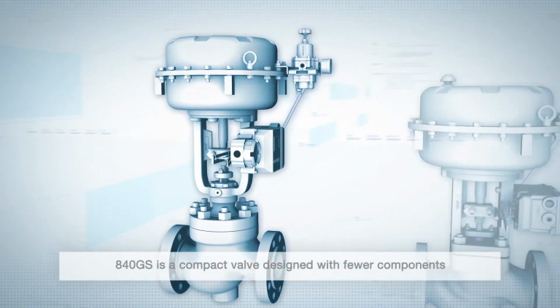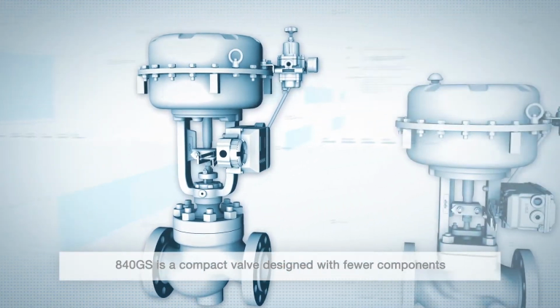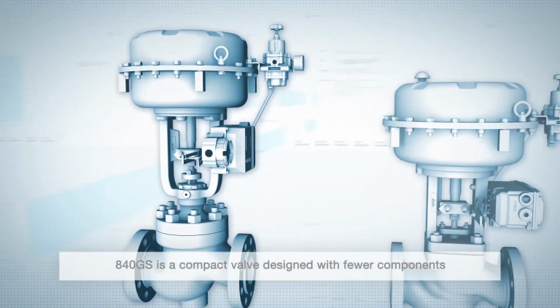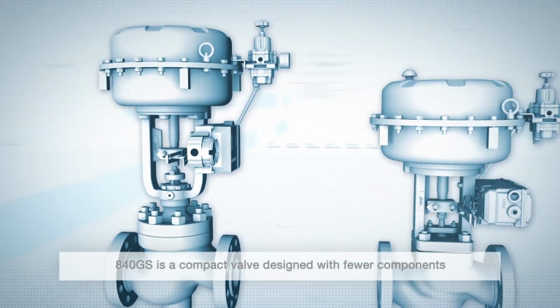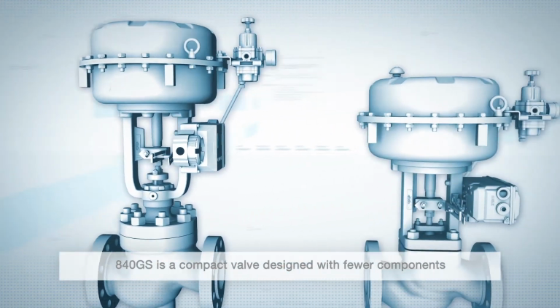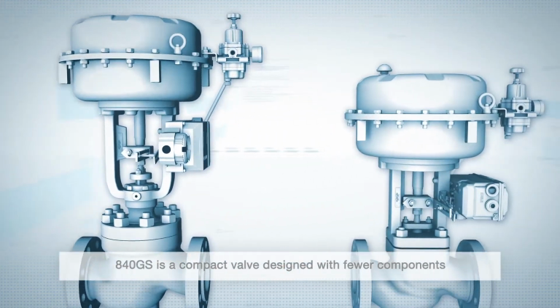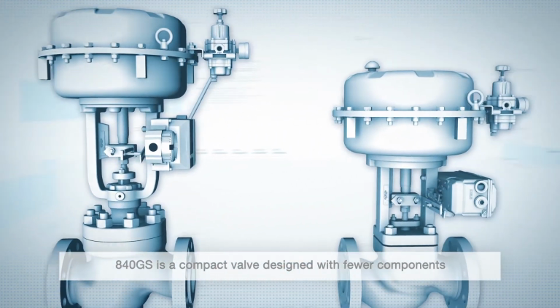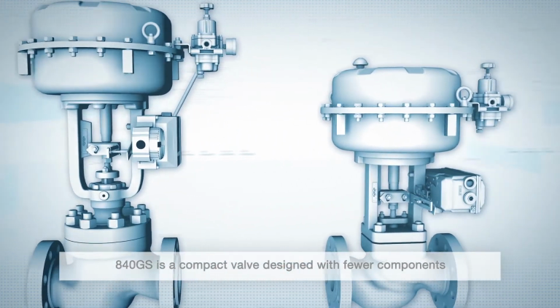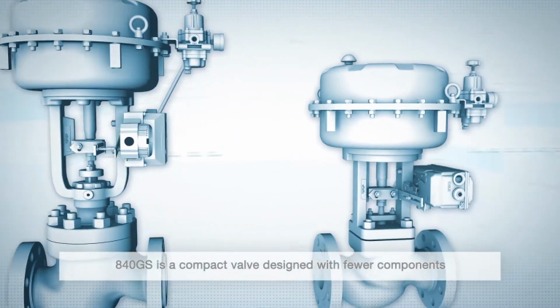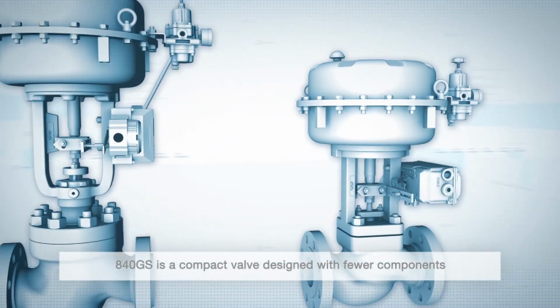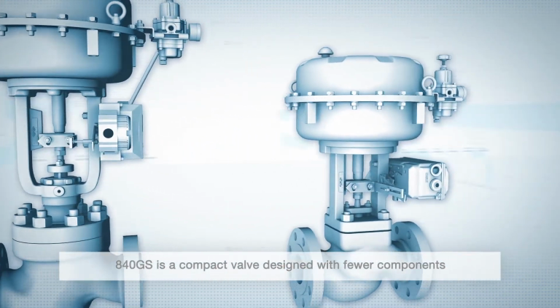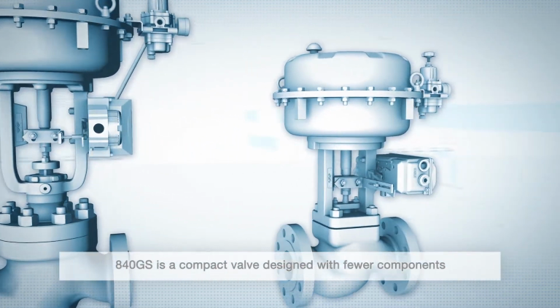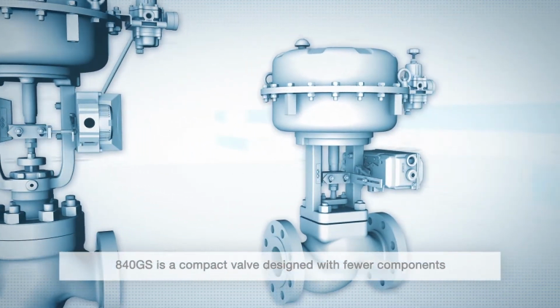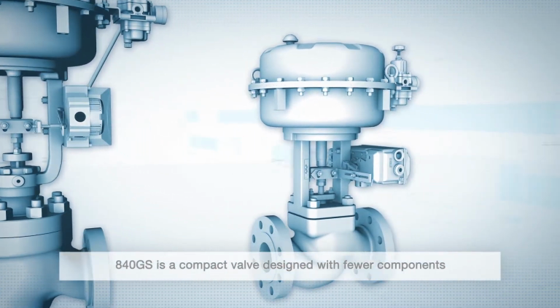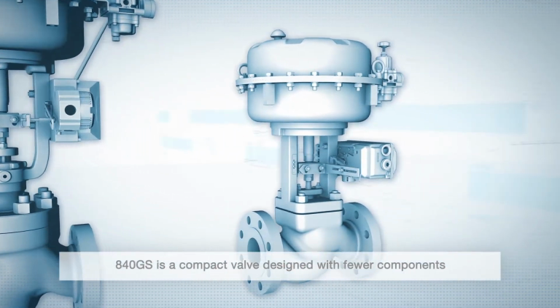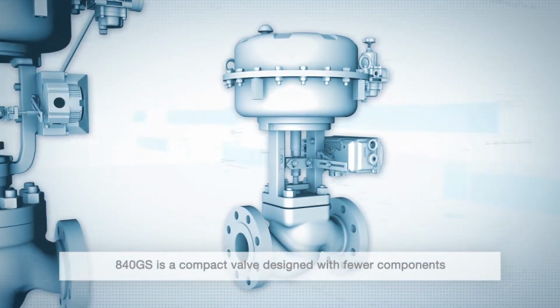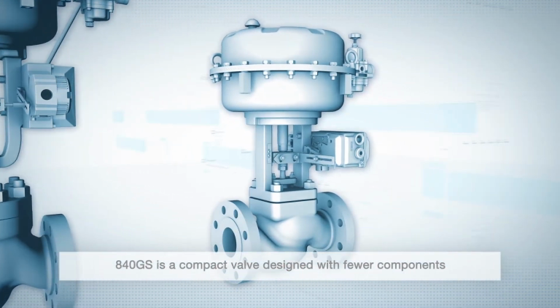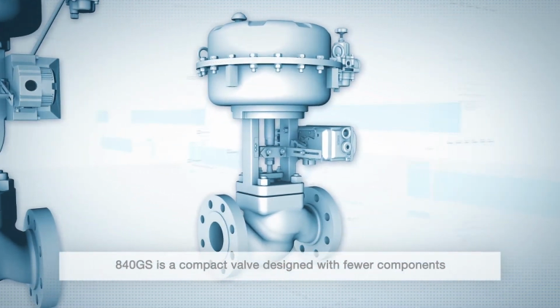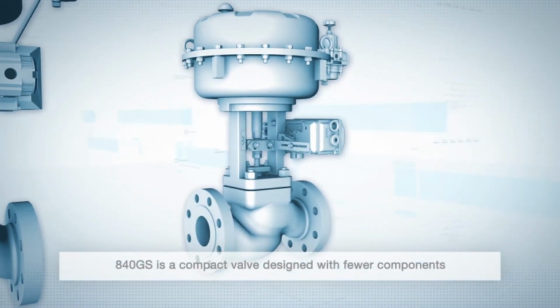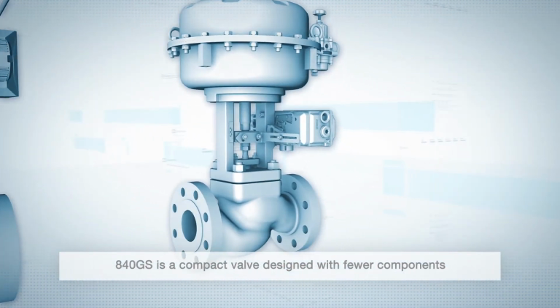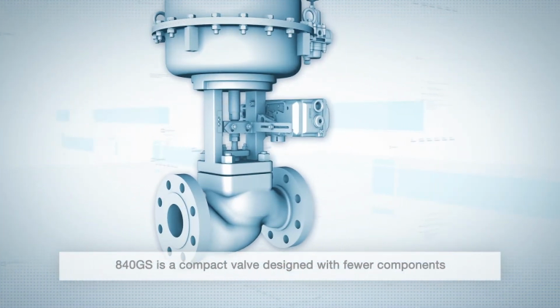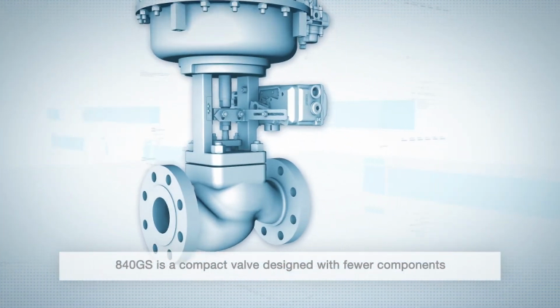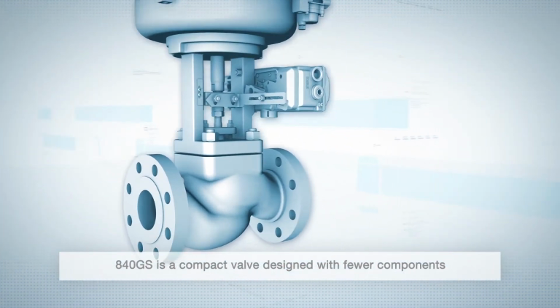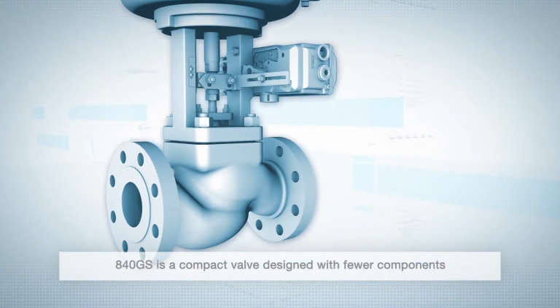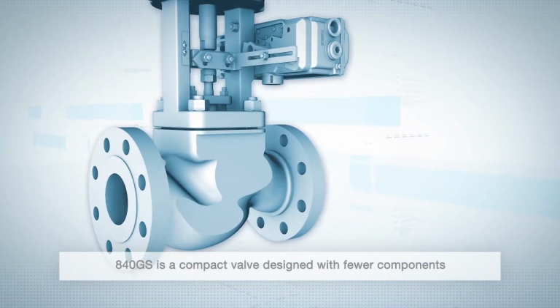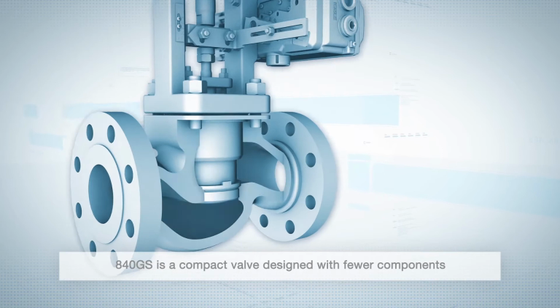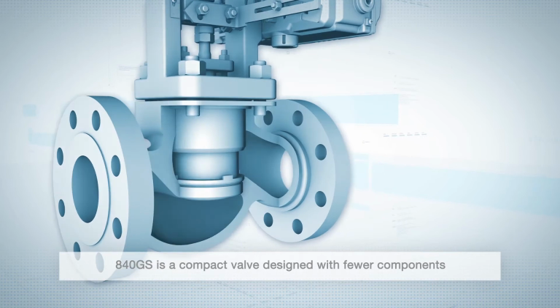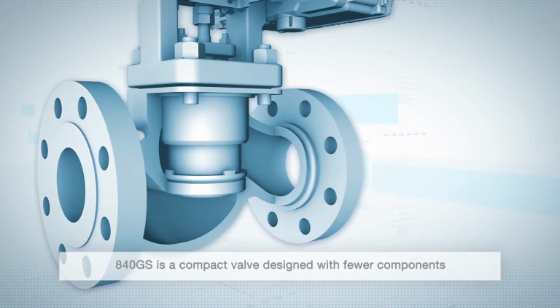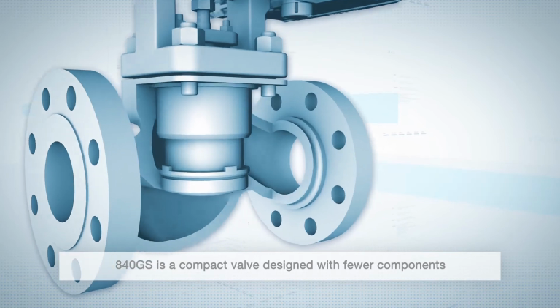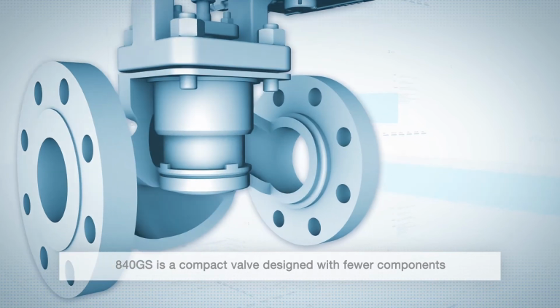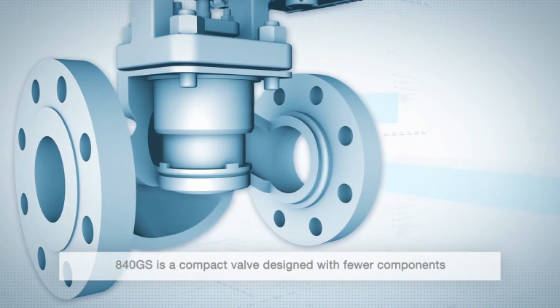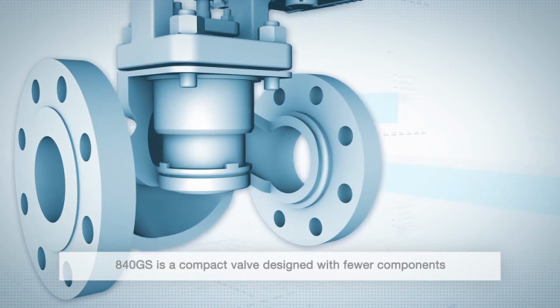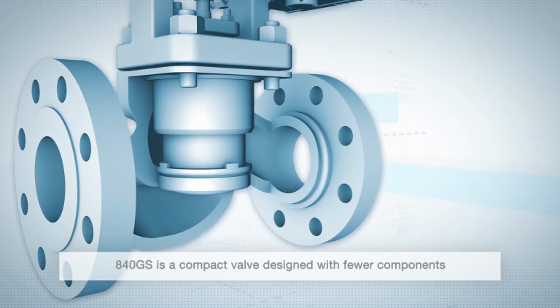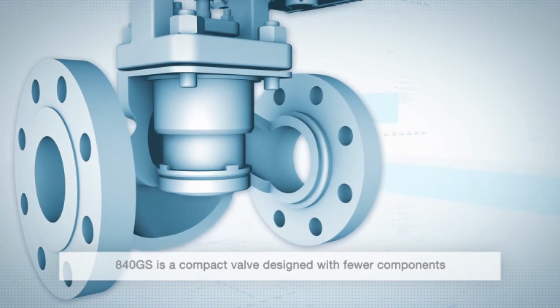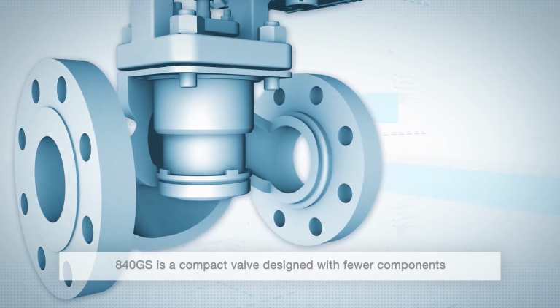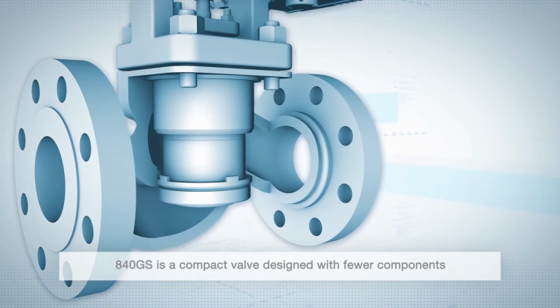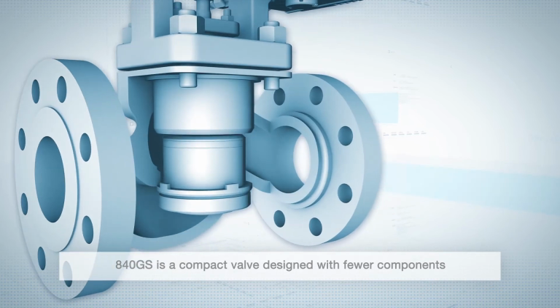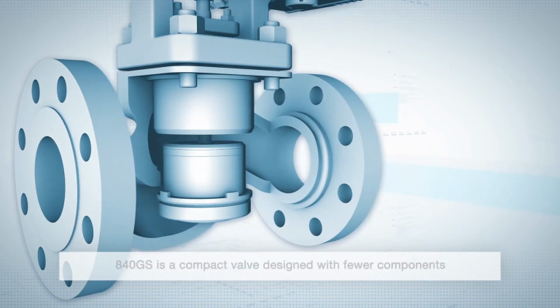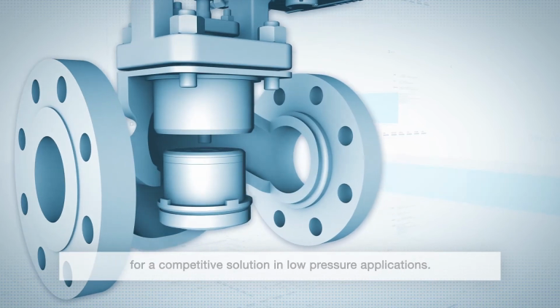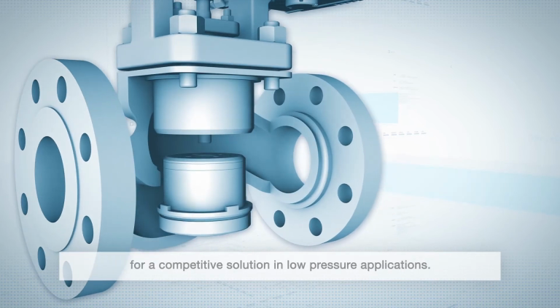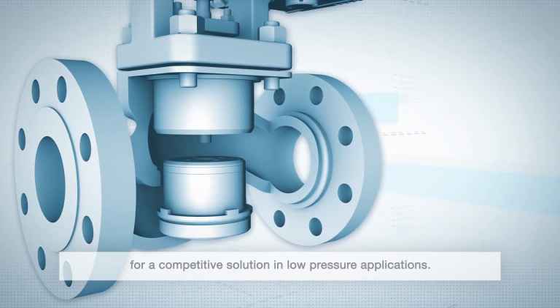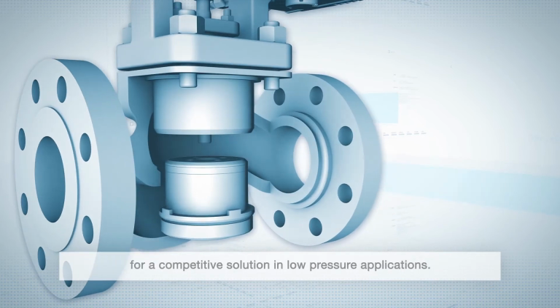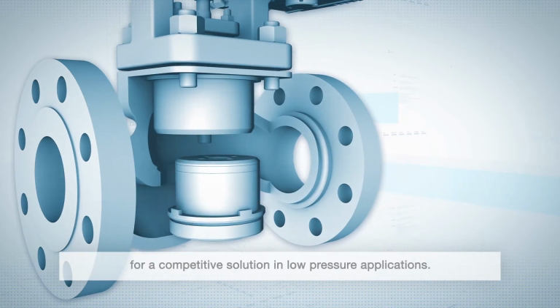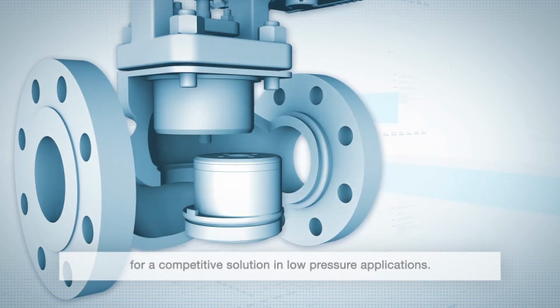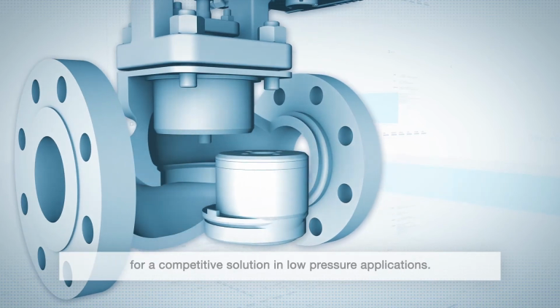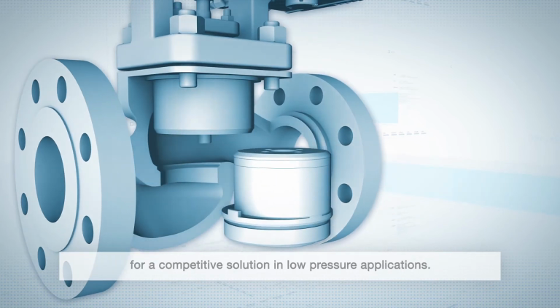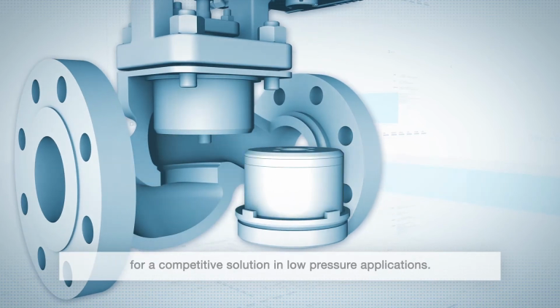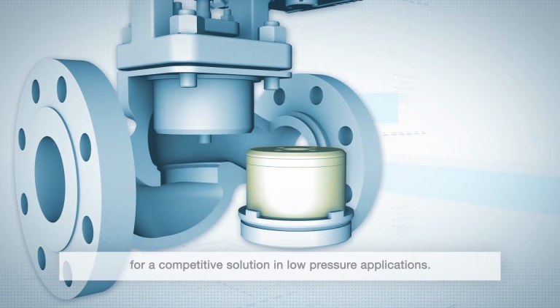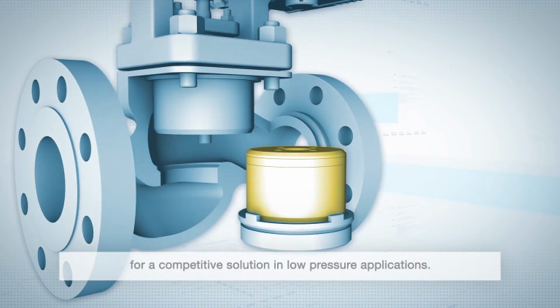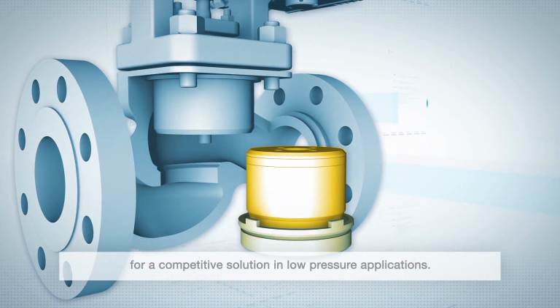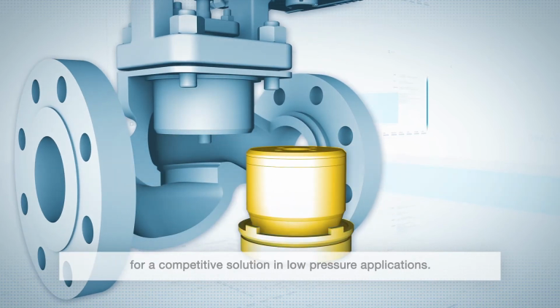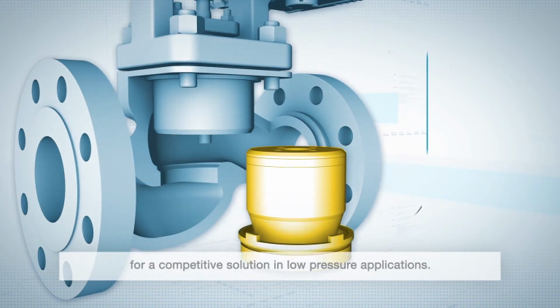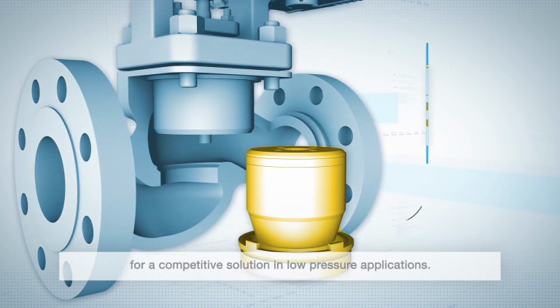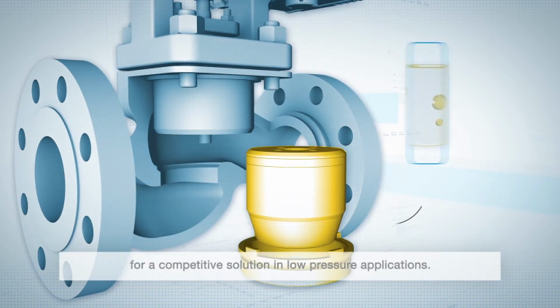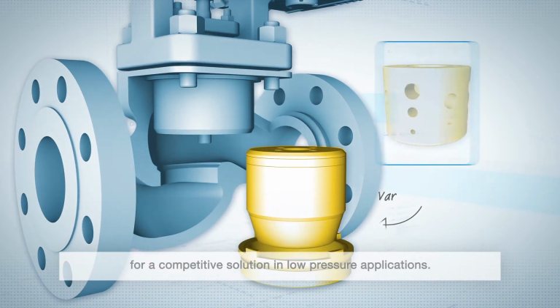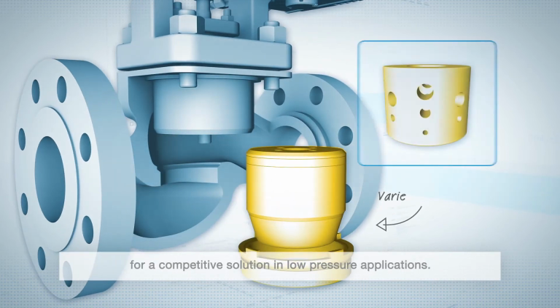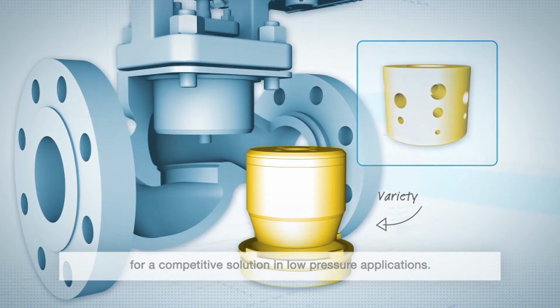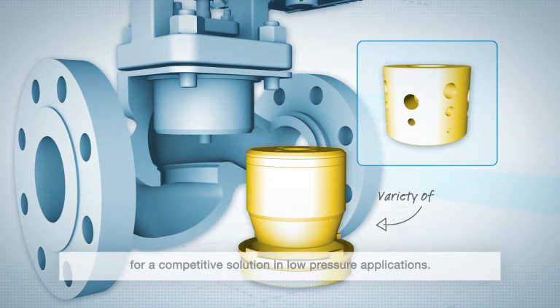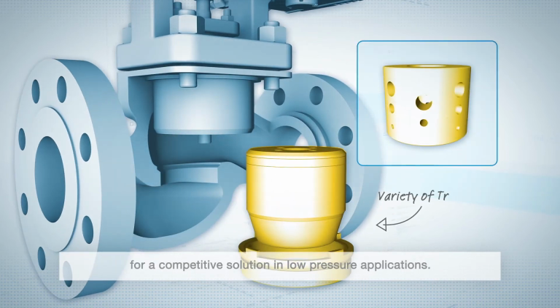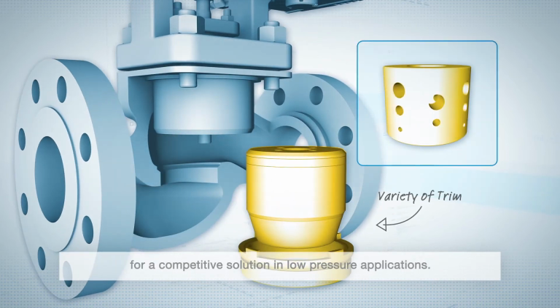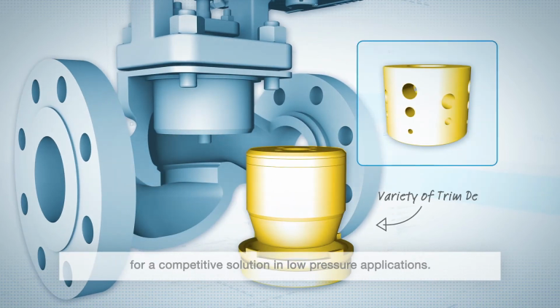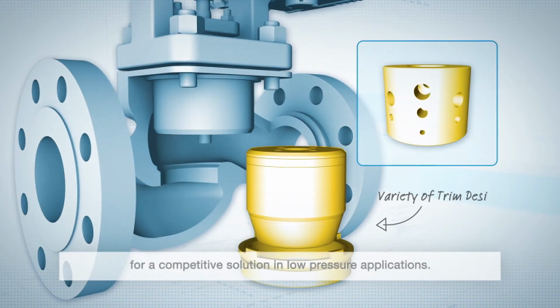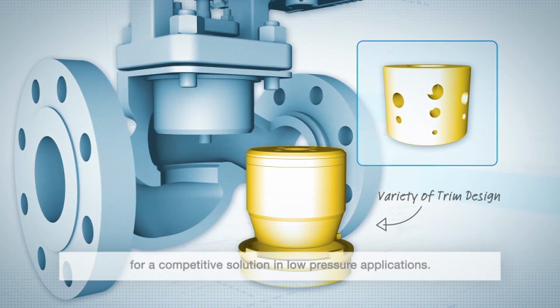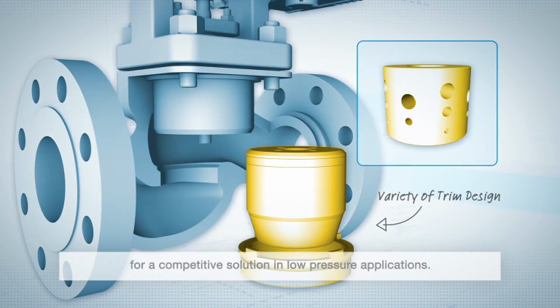840GS is a compact valve designed with fewer components for a competitive solution in low-pressure applications.